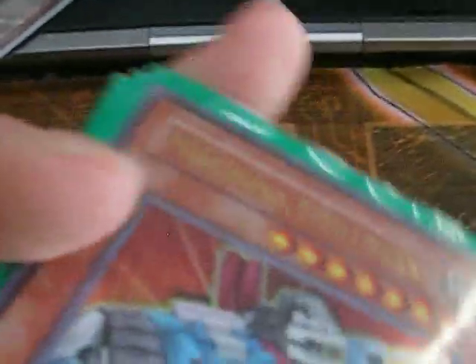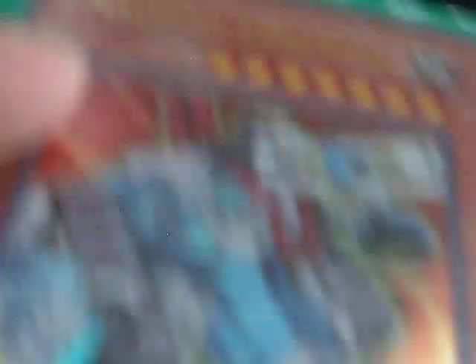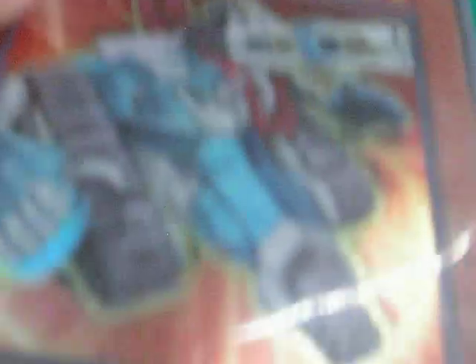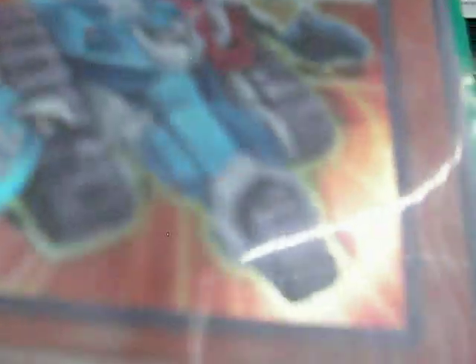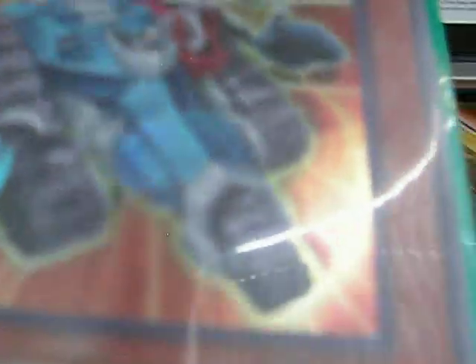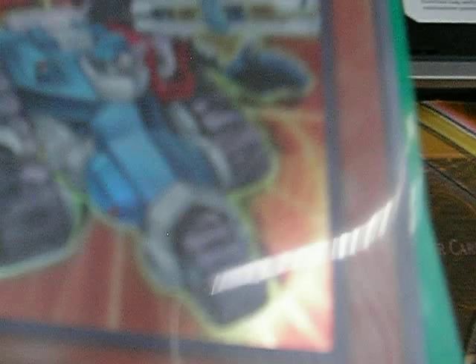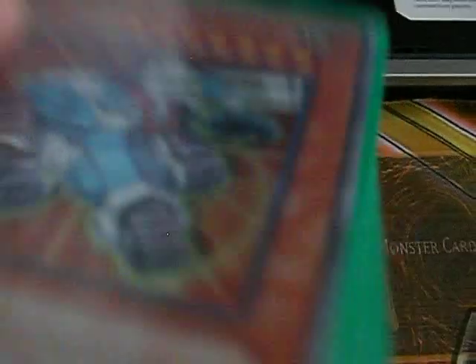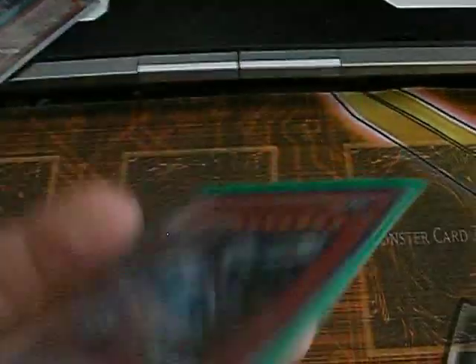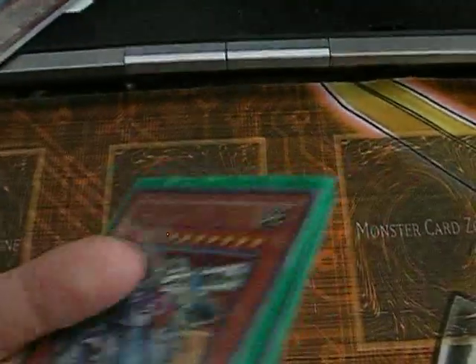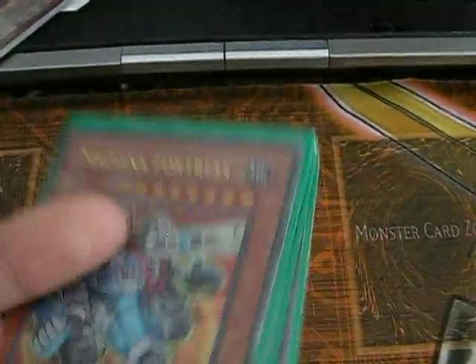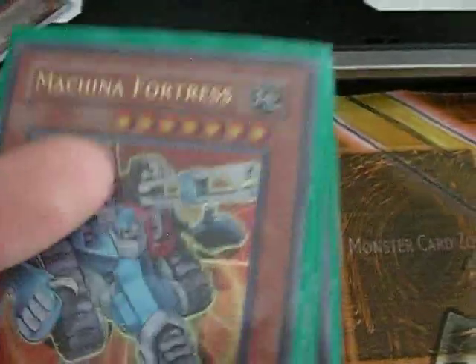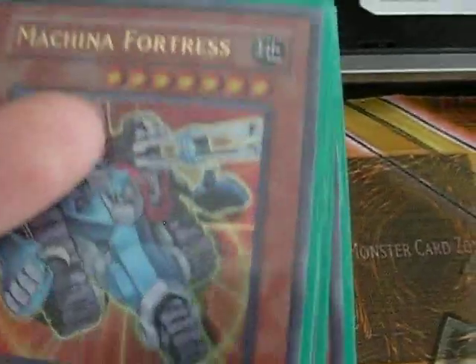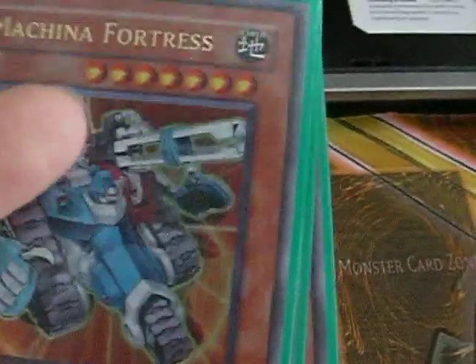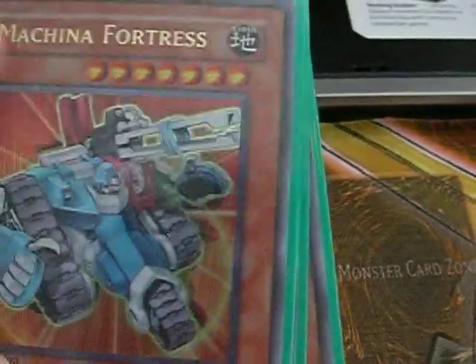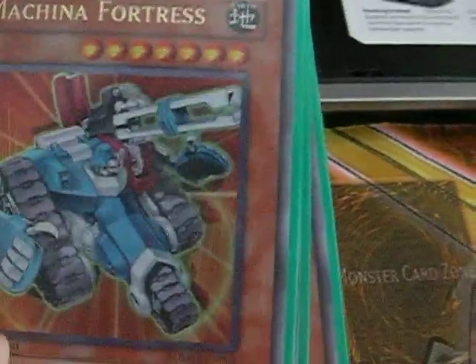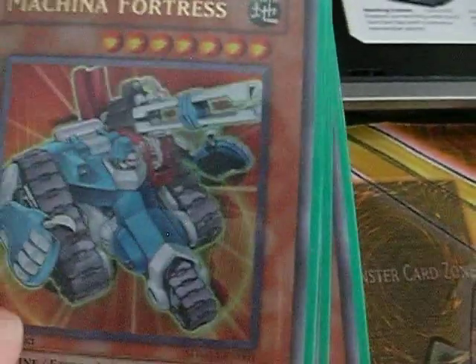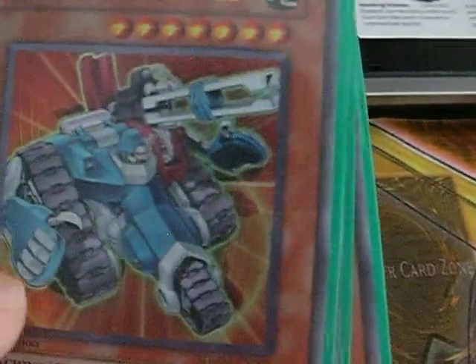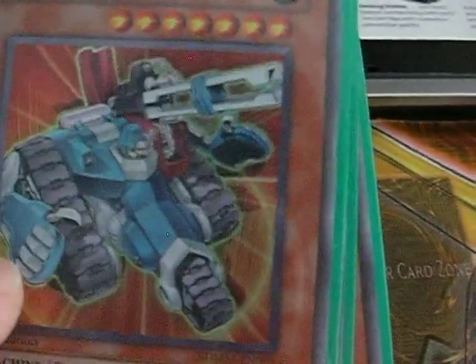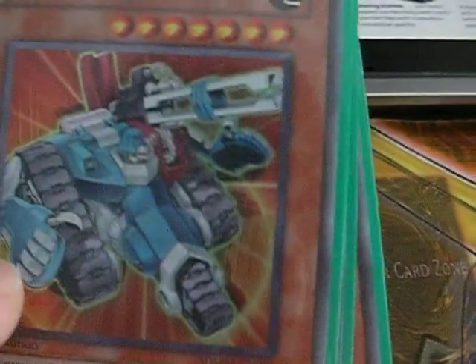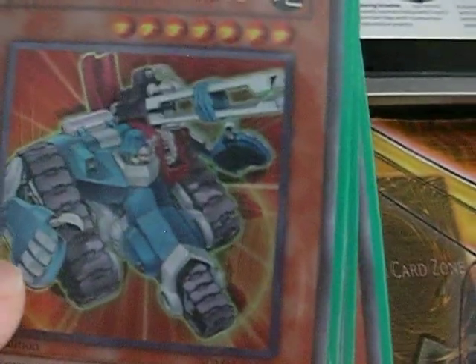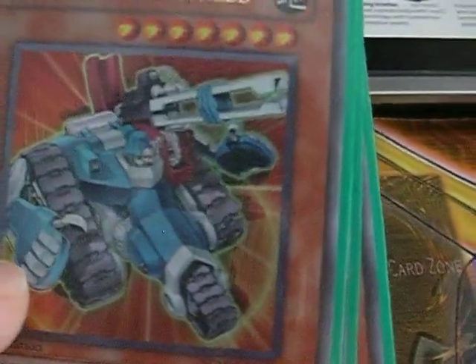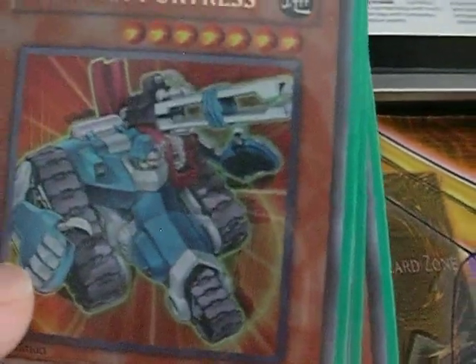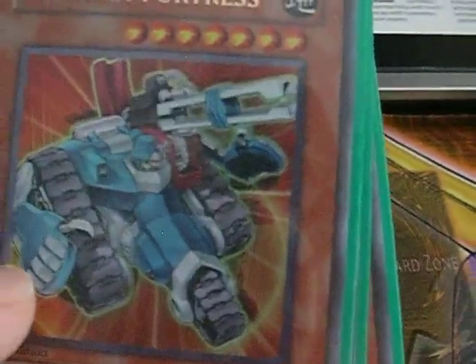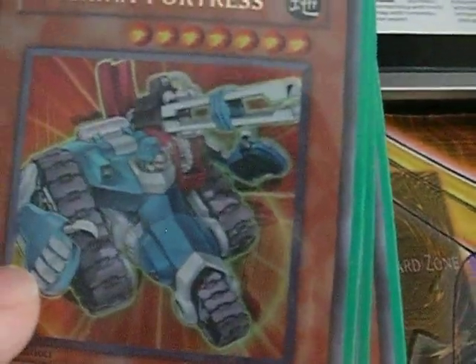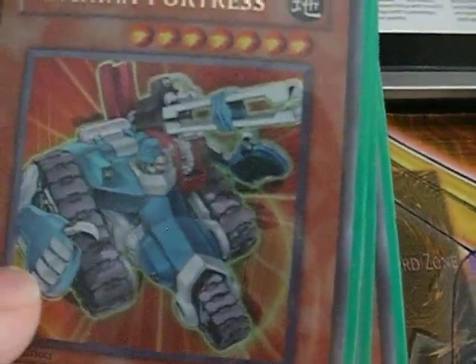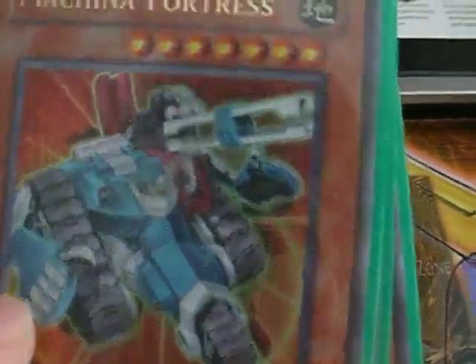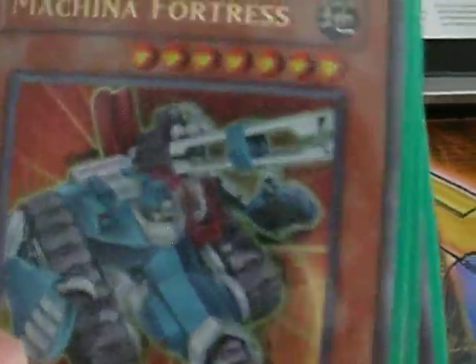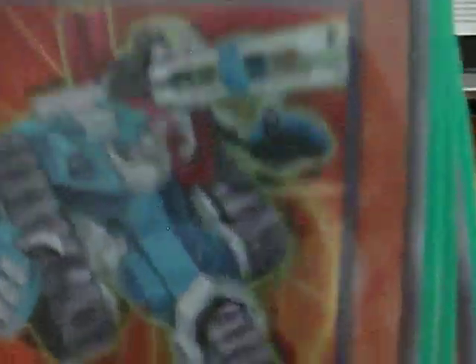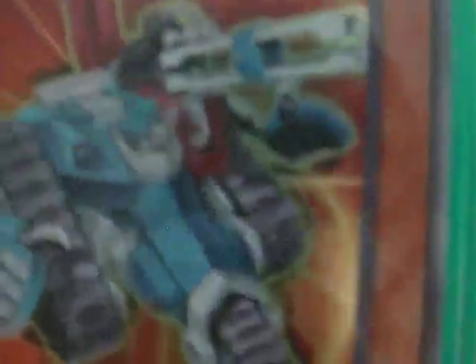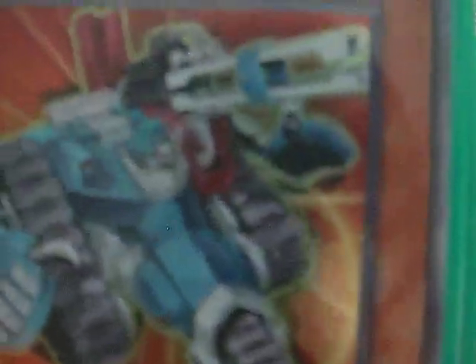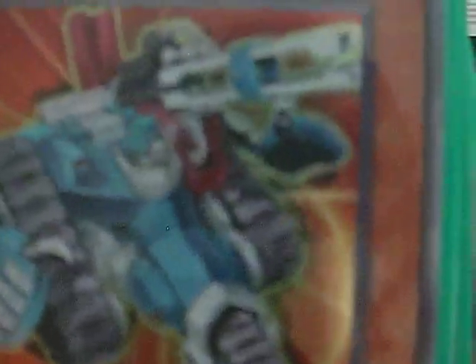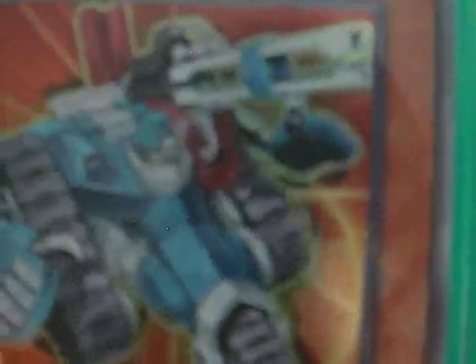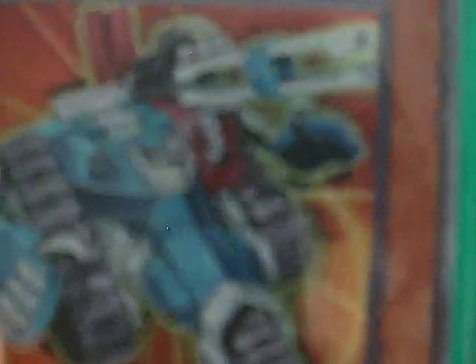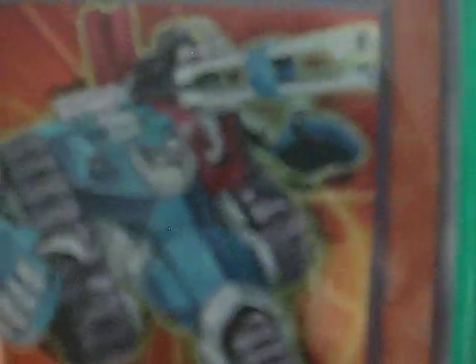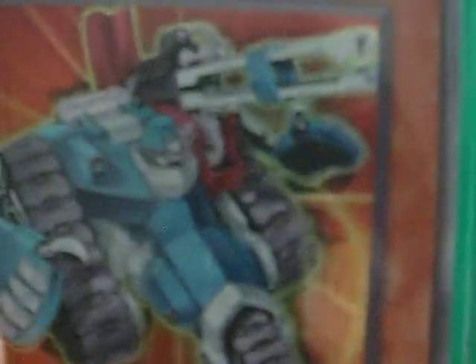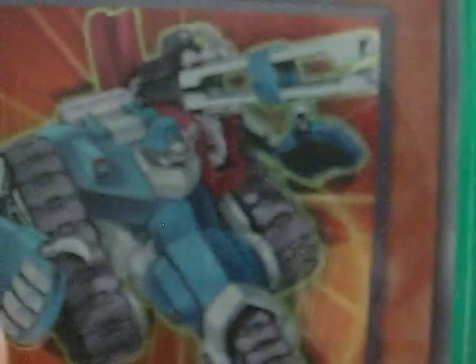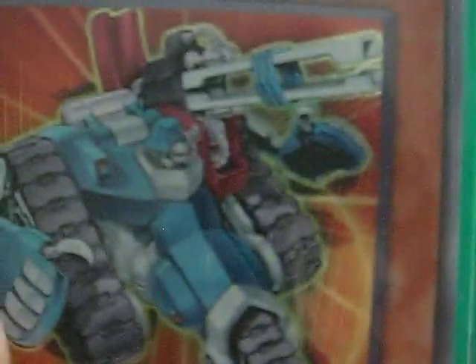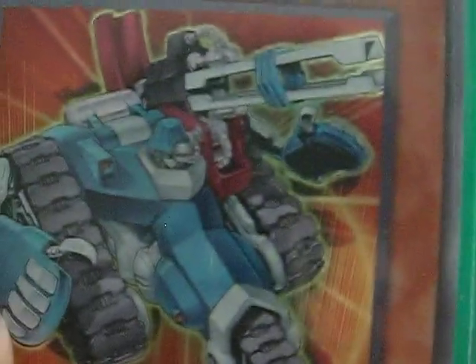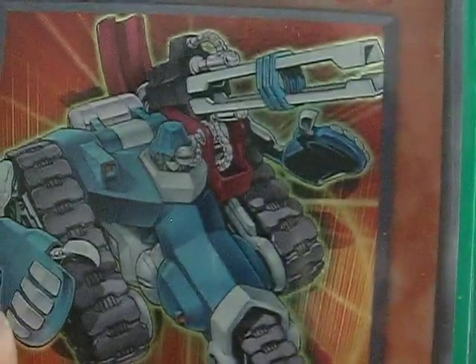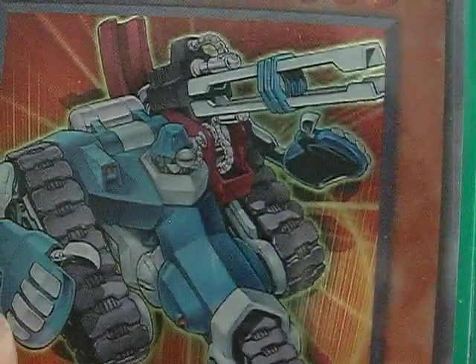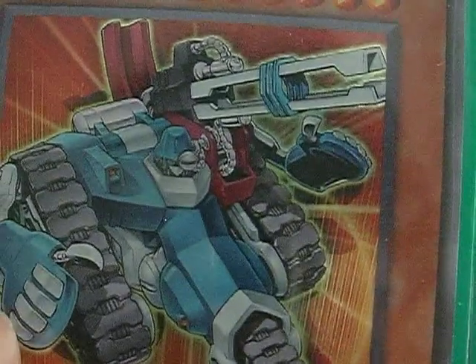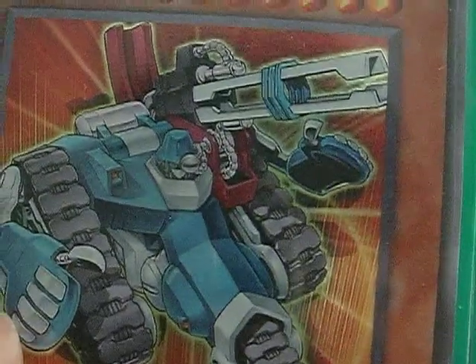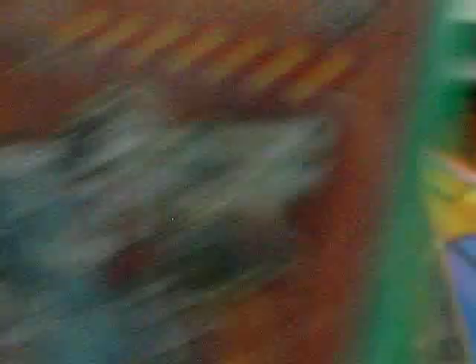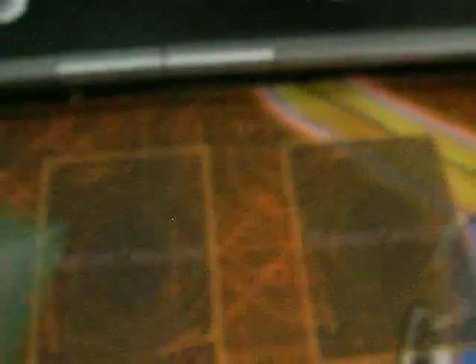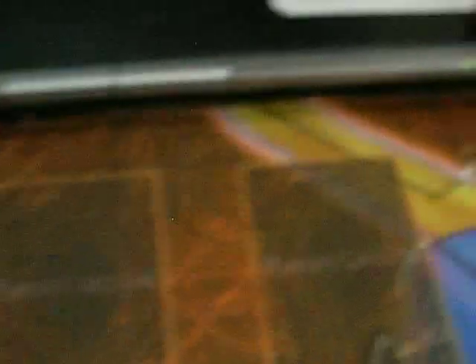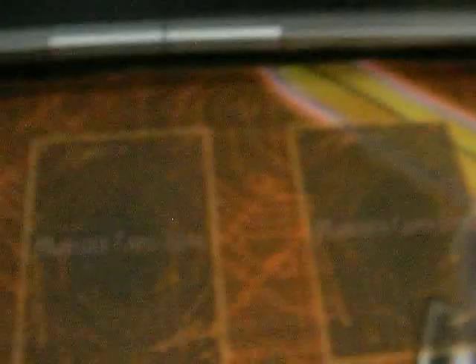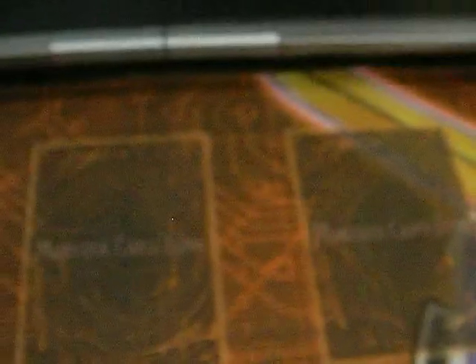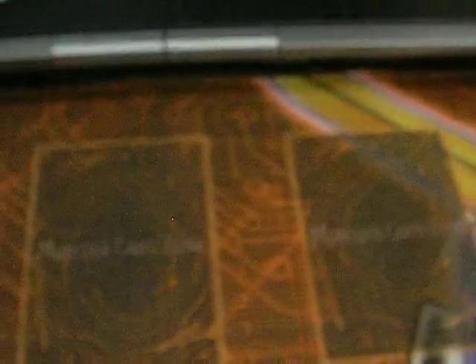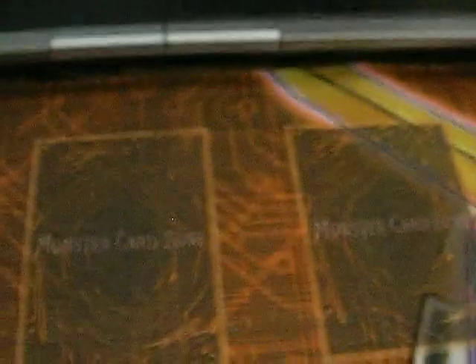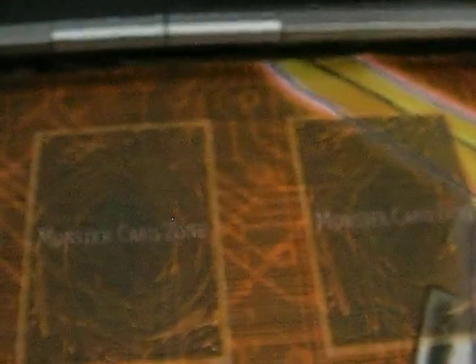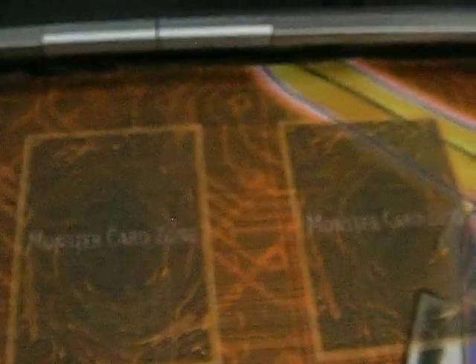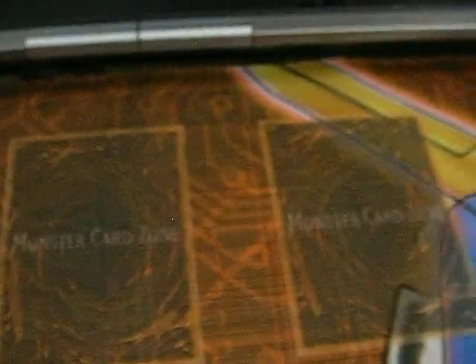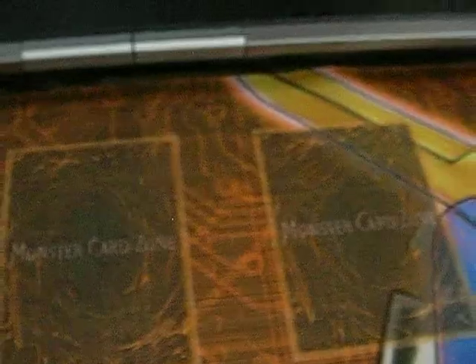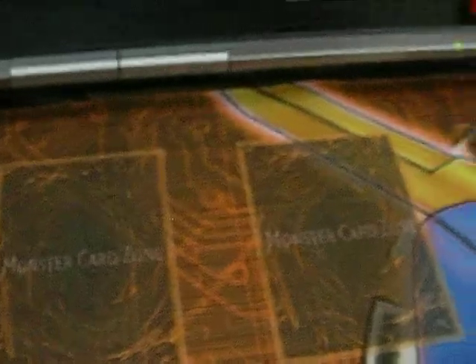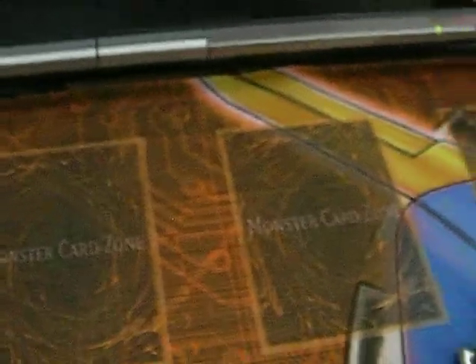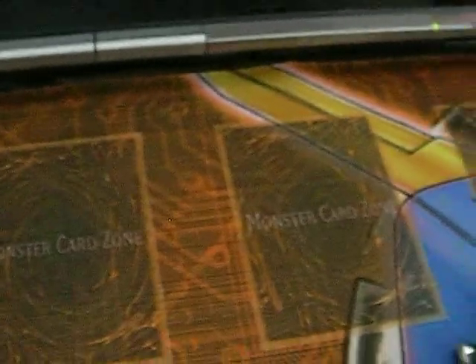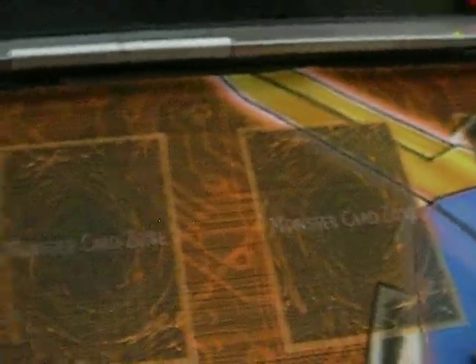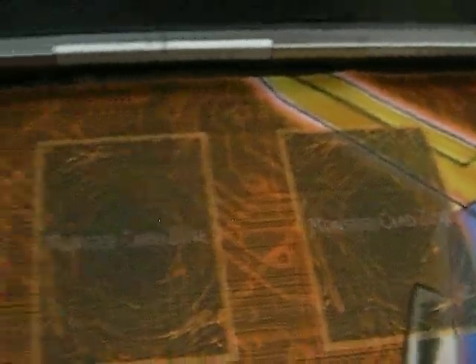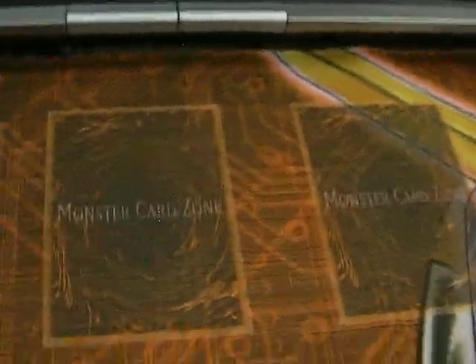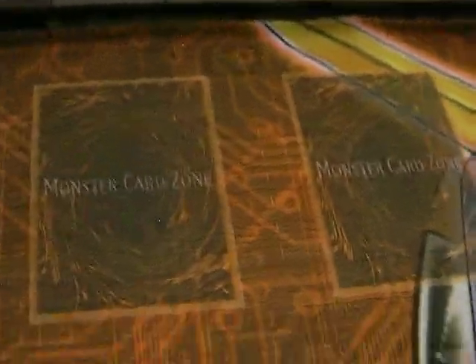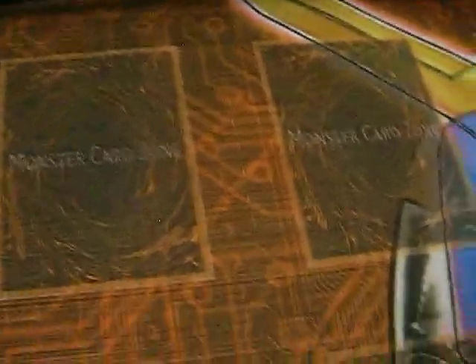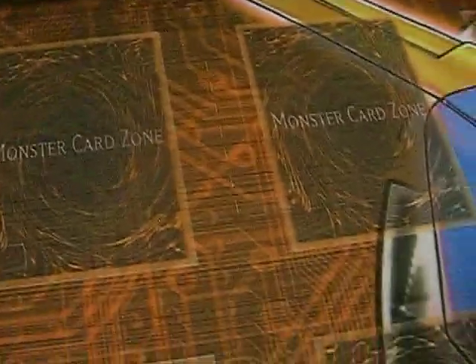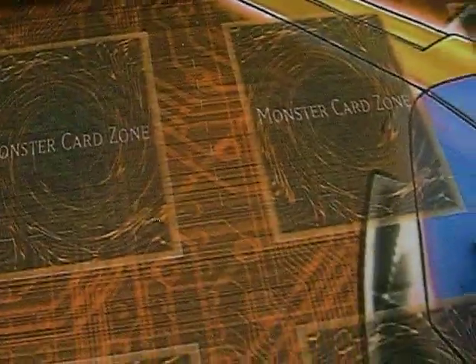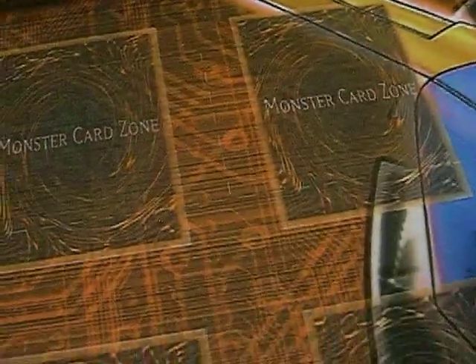If it's too hard to destroy by an effect, you look at their hand and discard it, which is pretty much a Trap Dustshoot or Crack built in. So Machina Fortress is like broken.